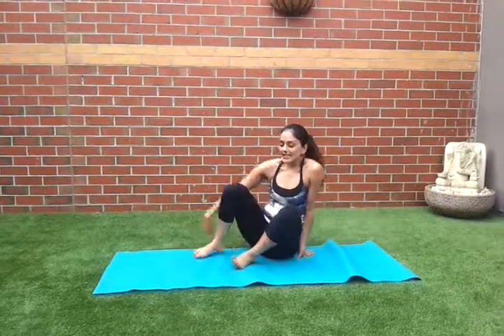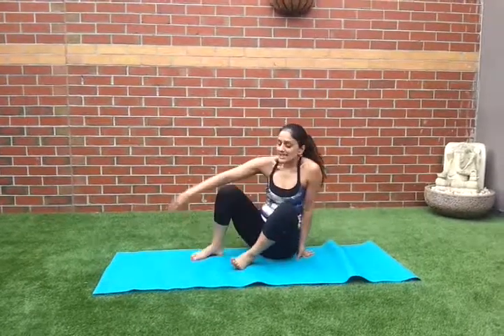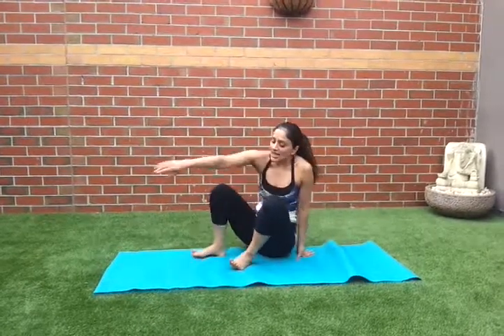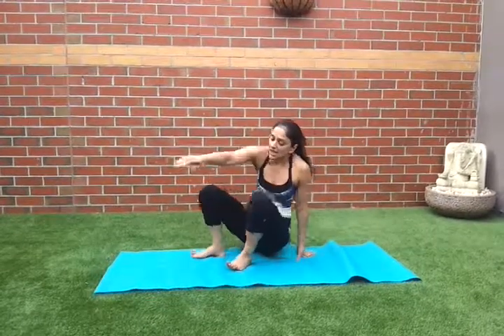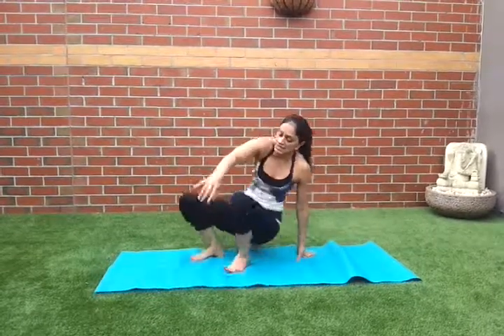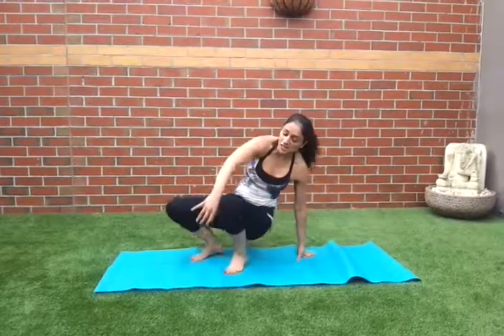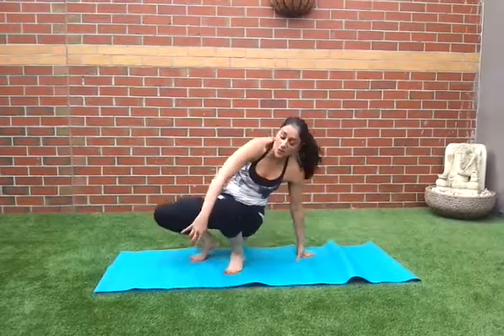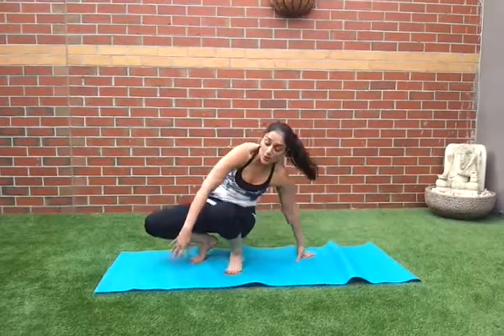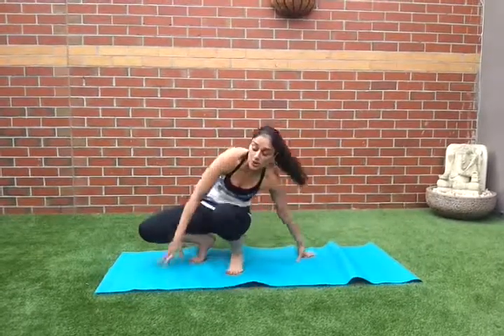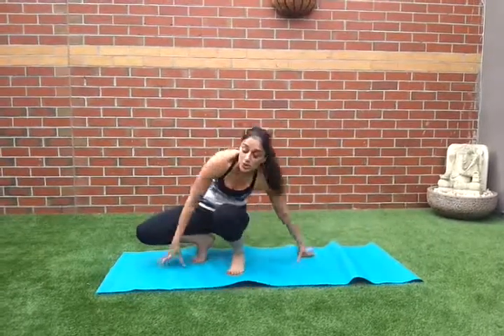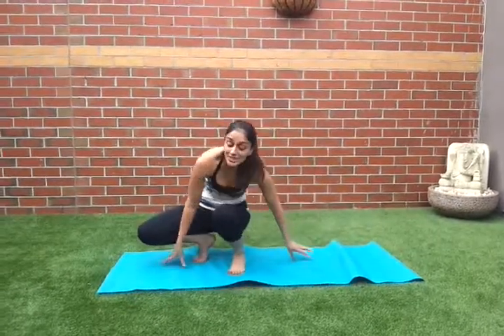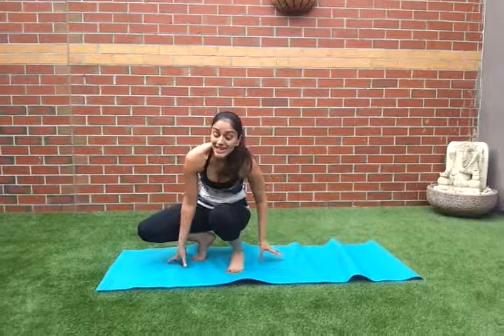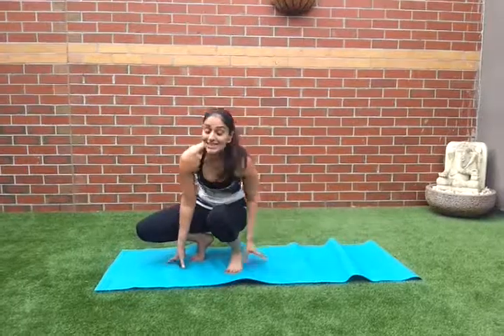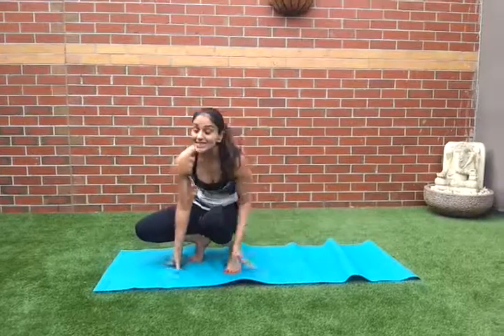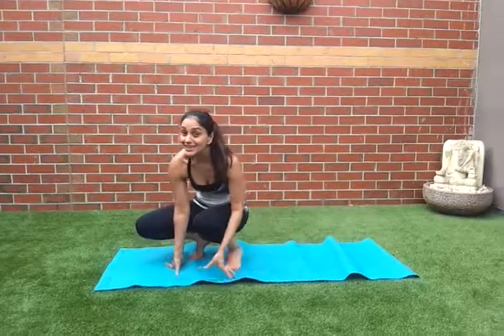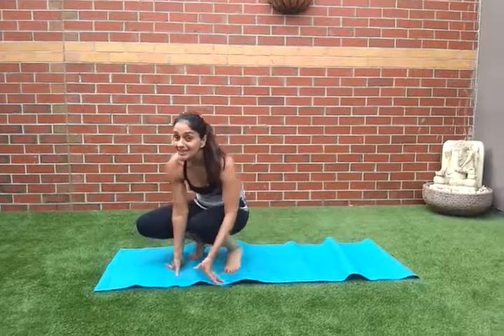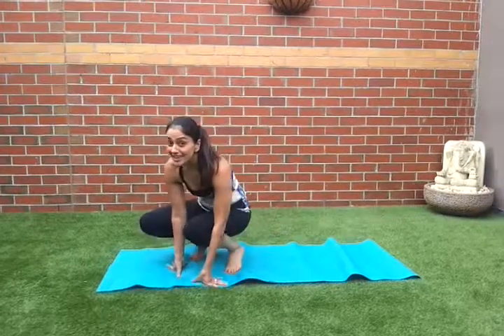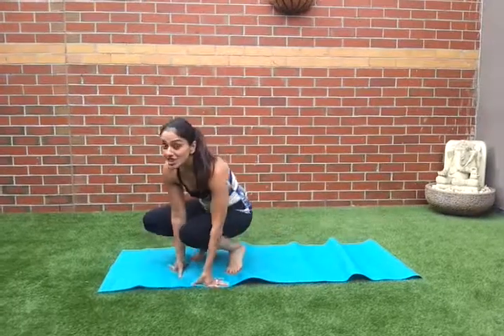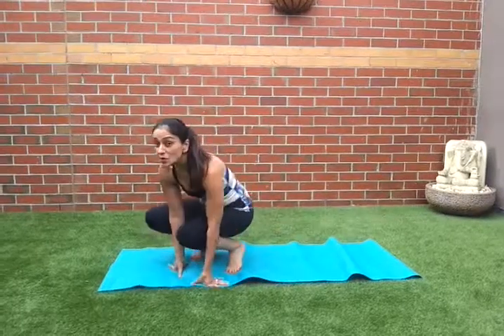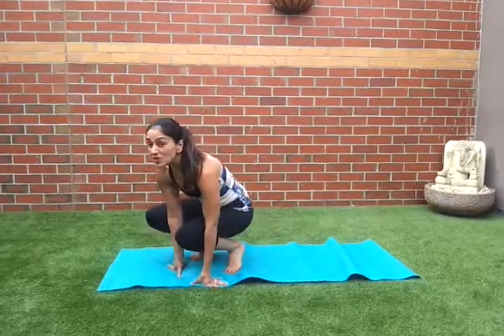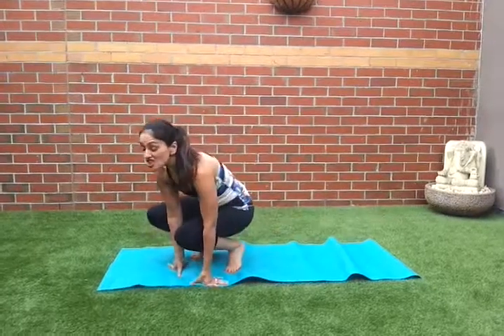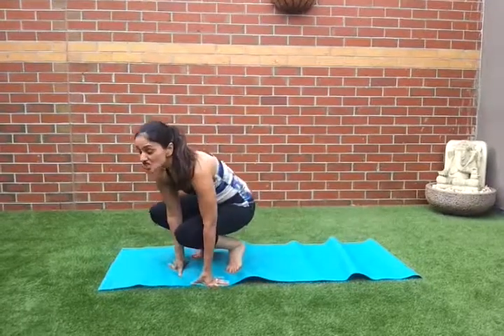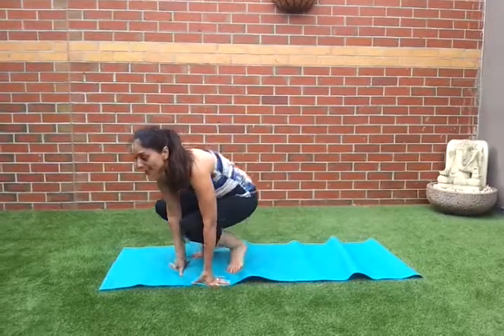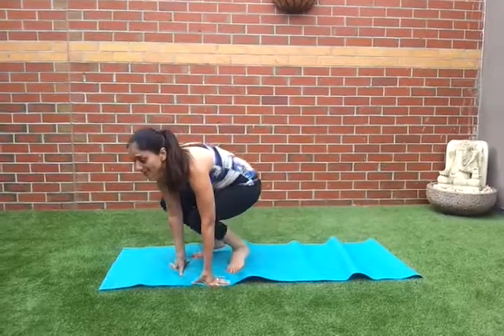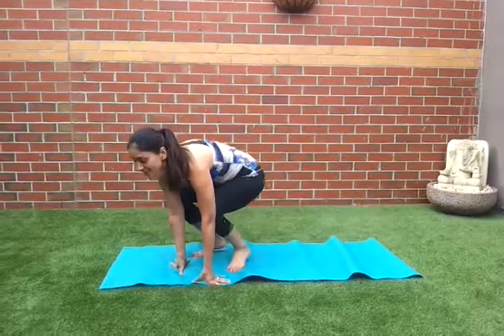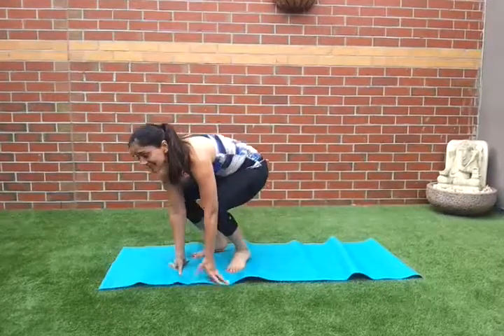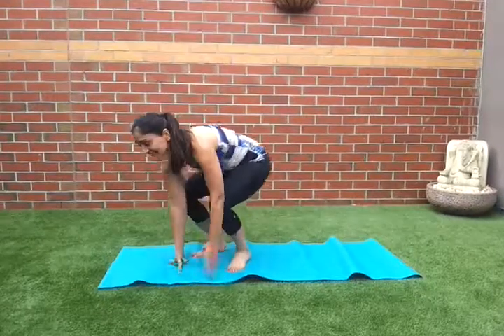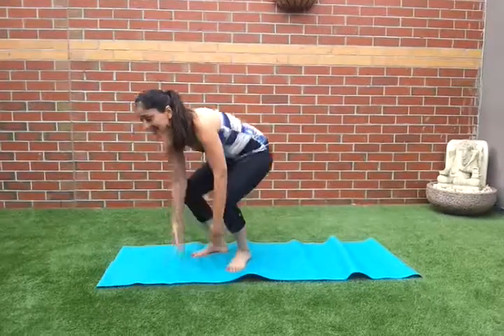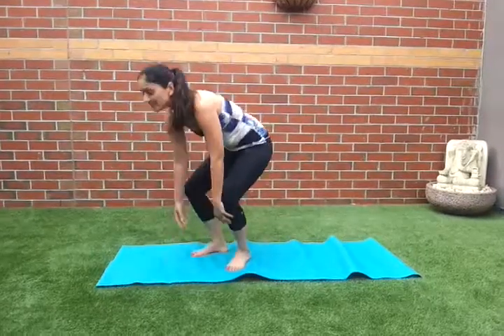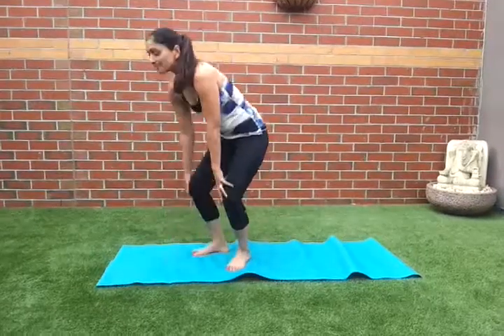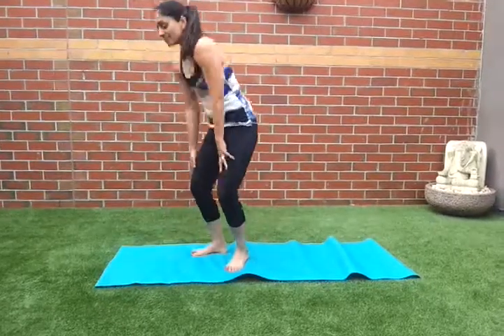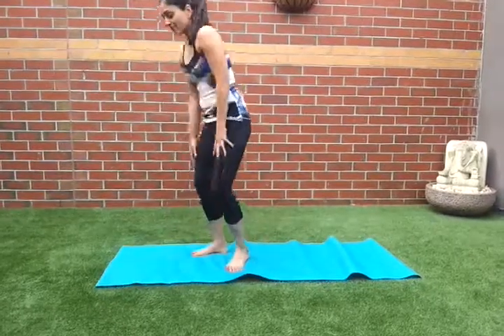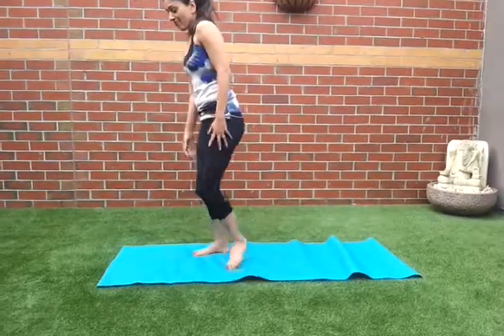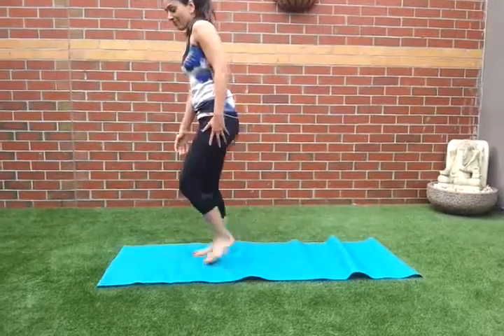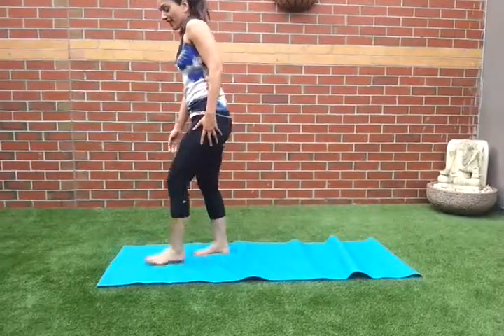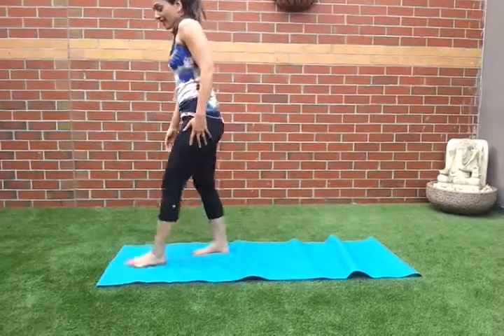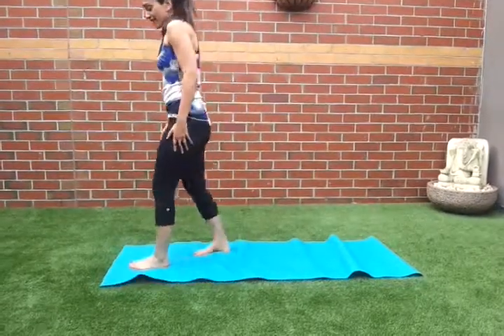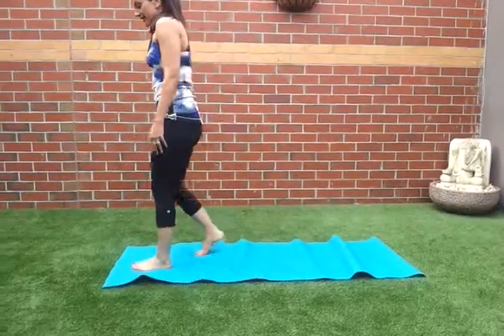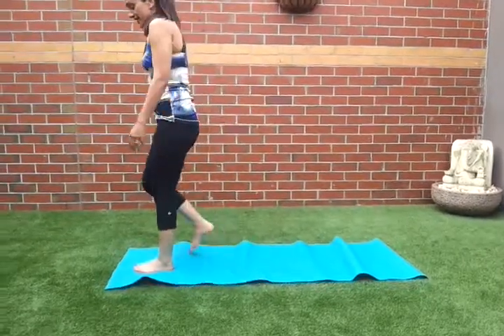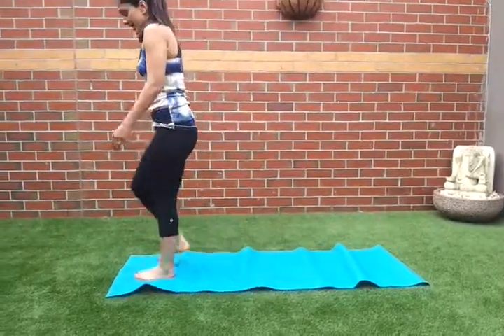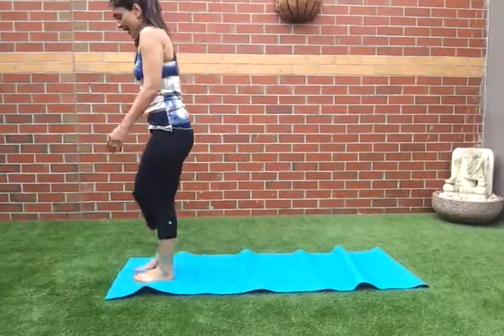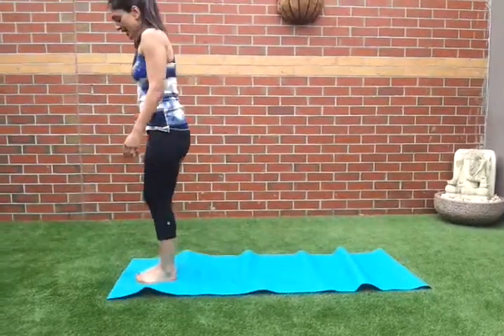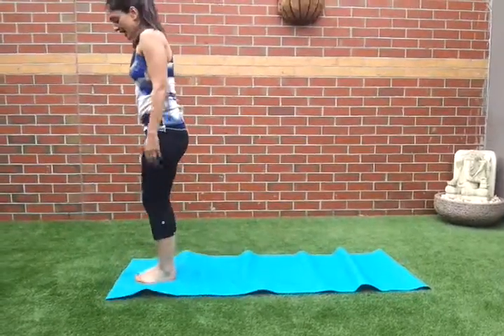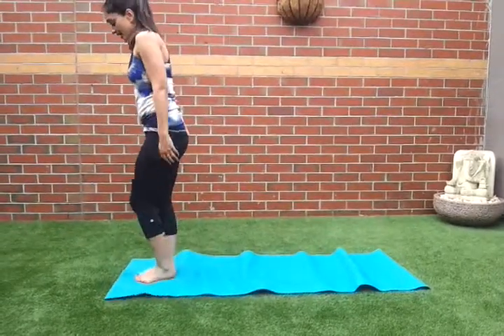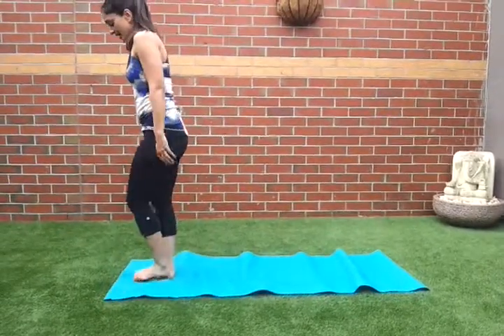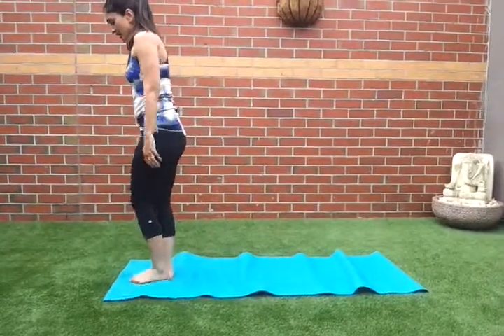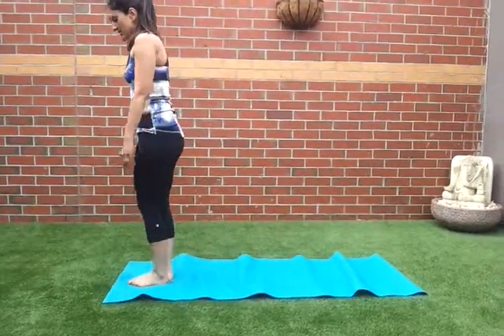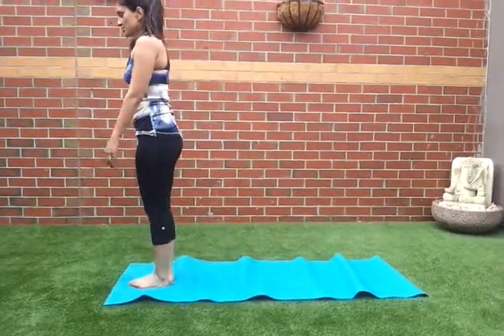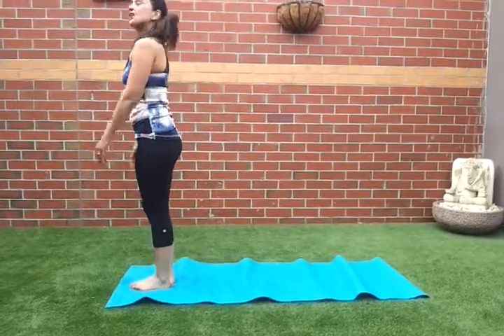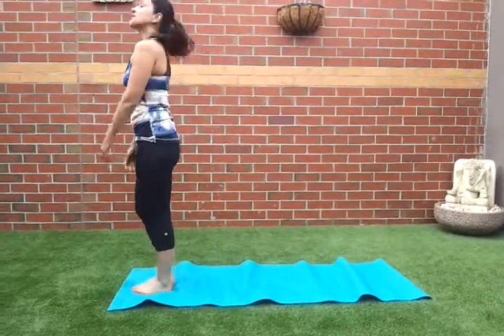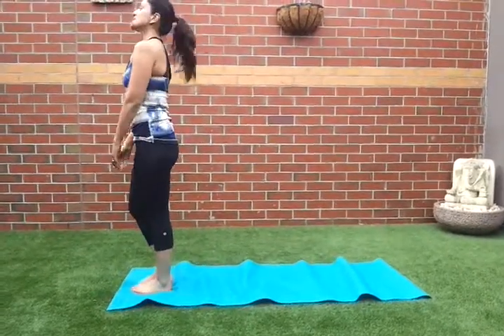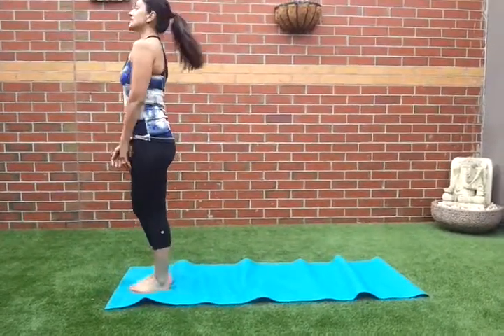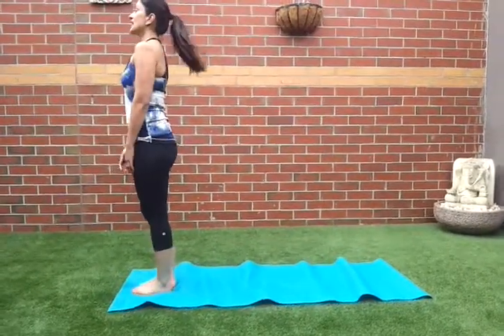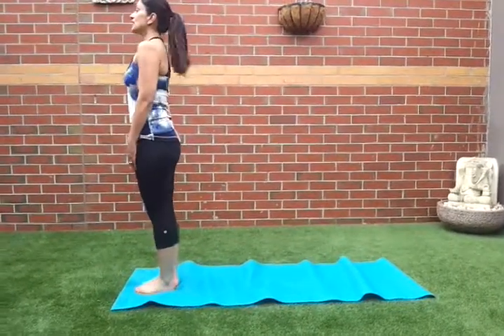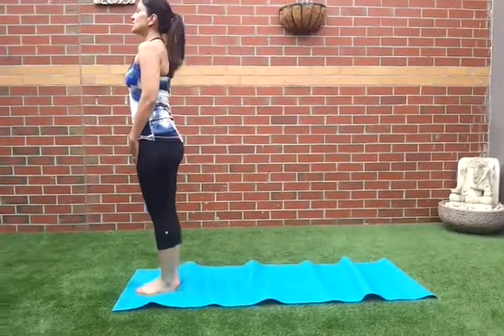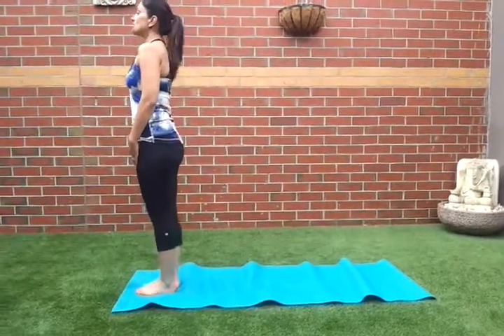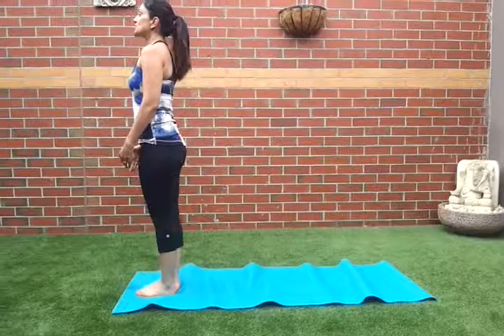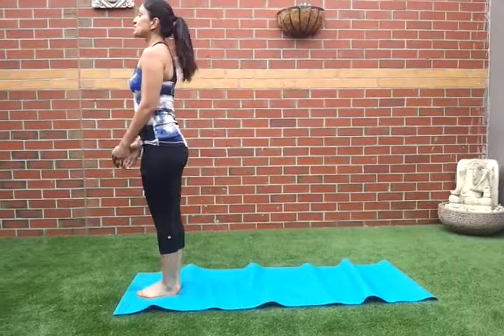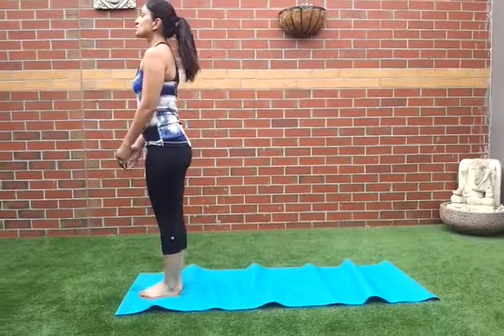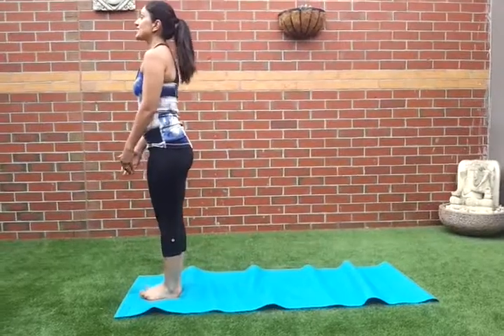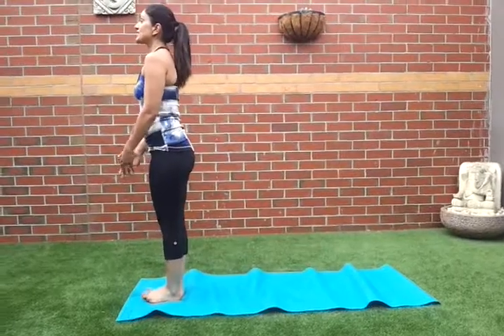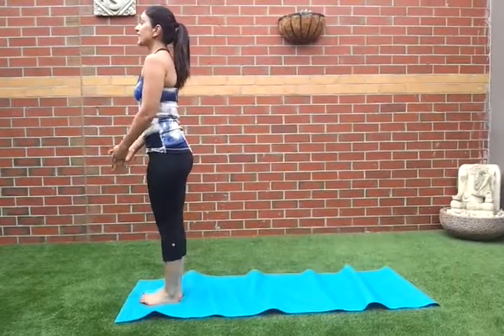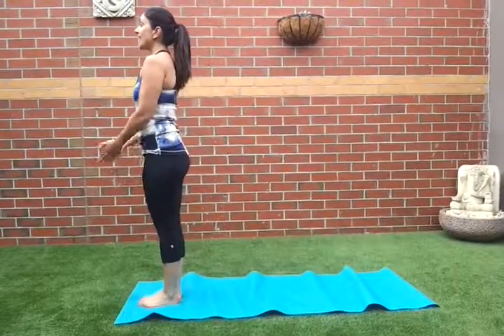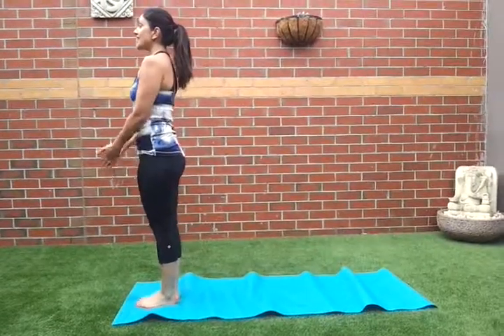Let's start. We're going to do a fun salutation with a jump today. Standing, heels and toes together, gaze straight ahead.